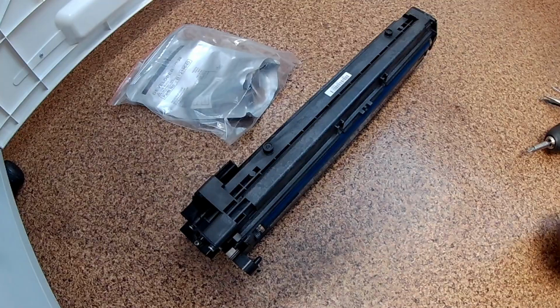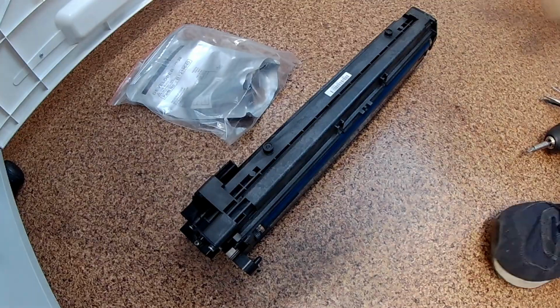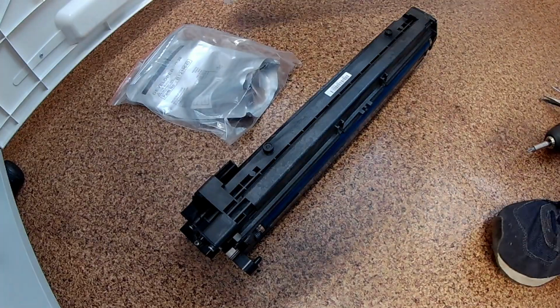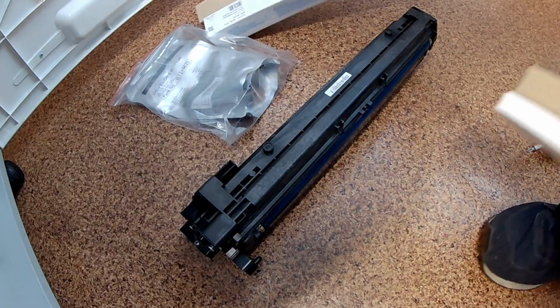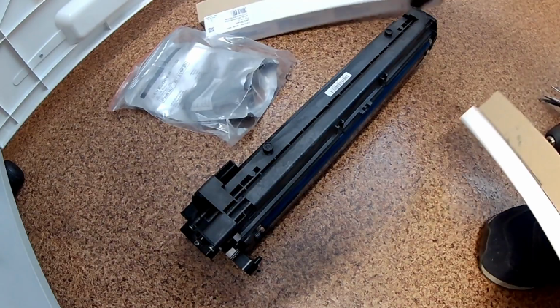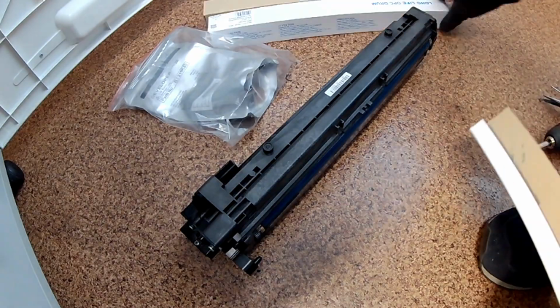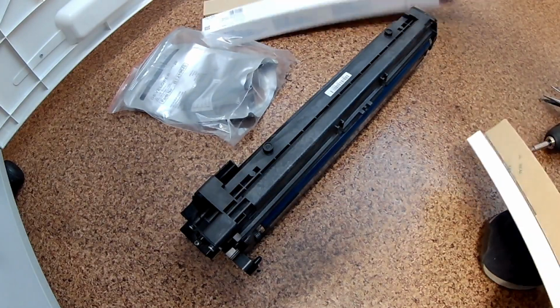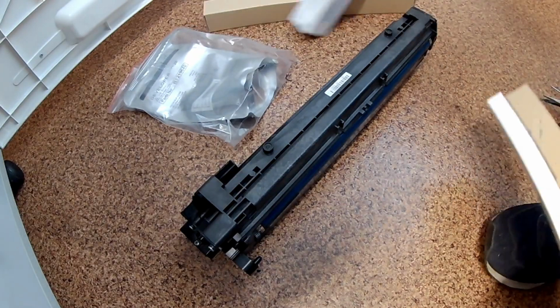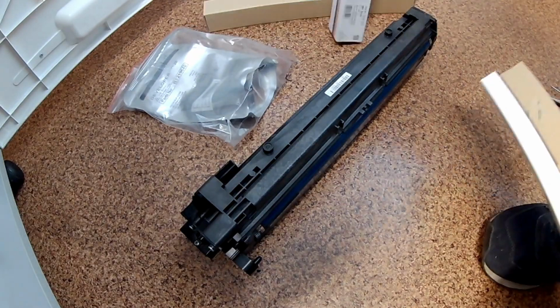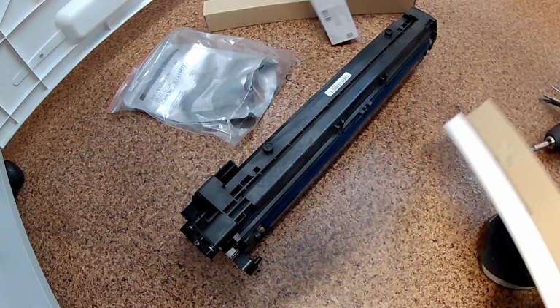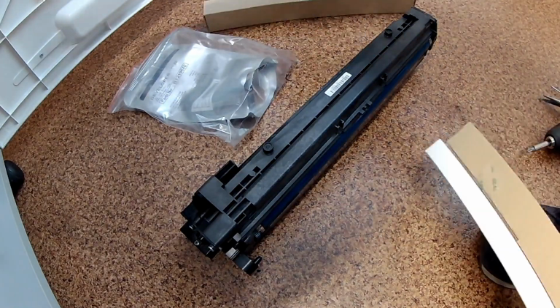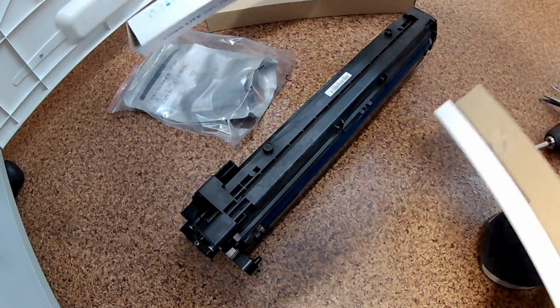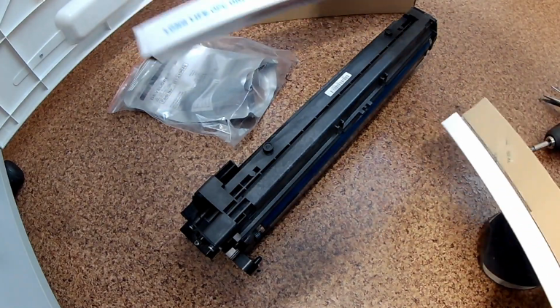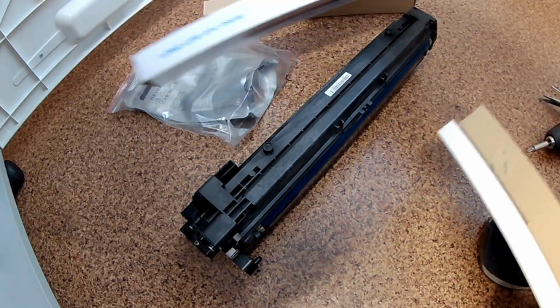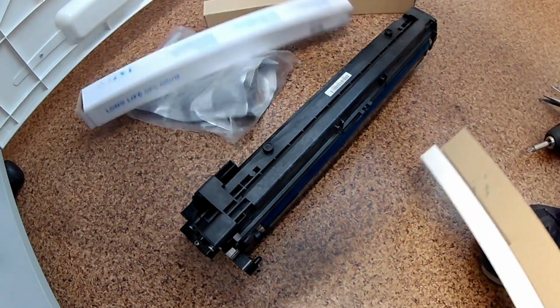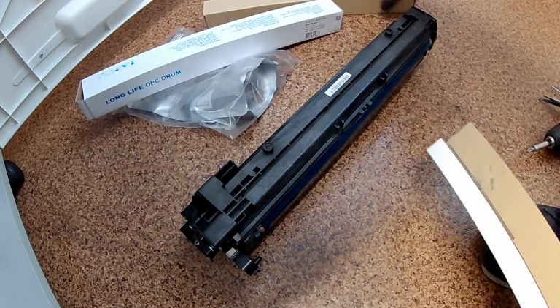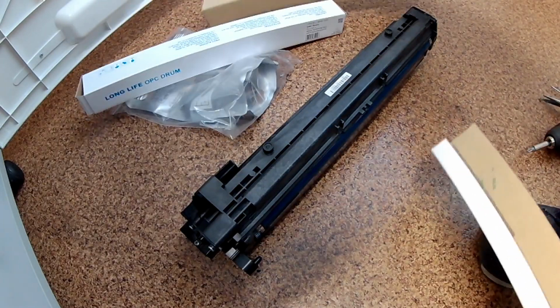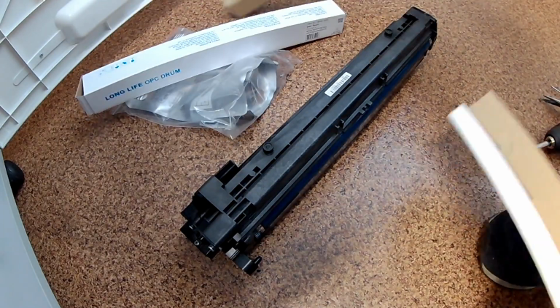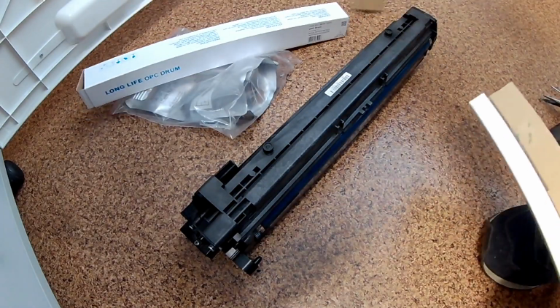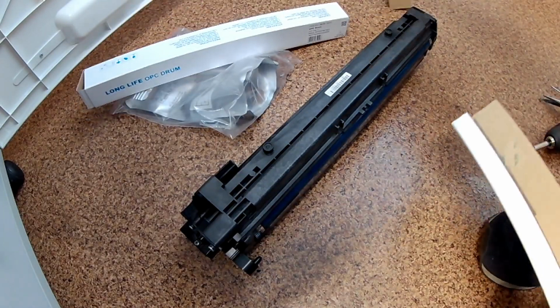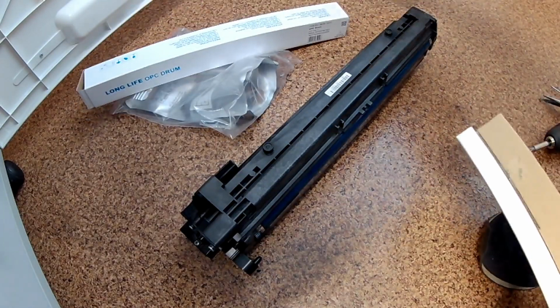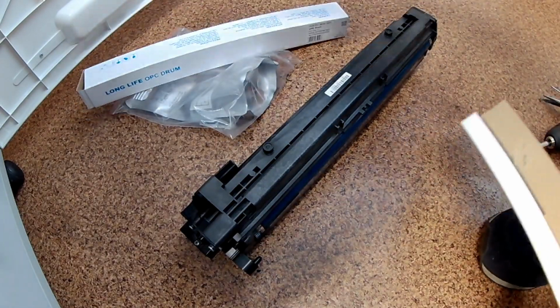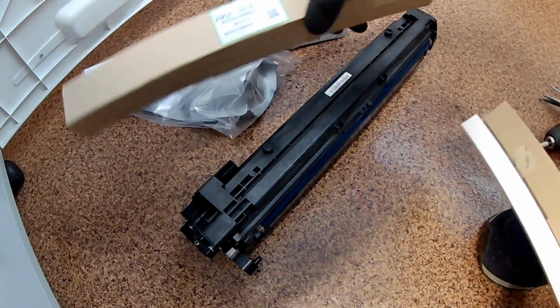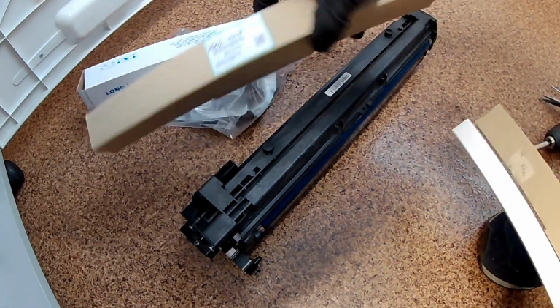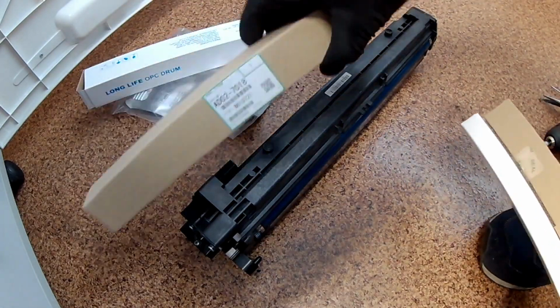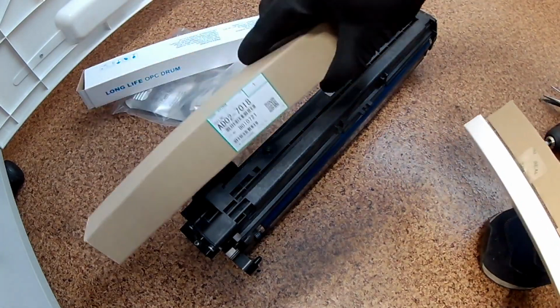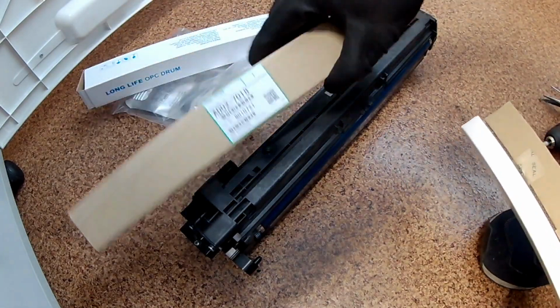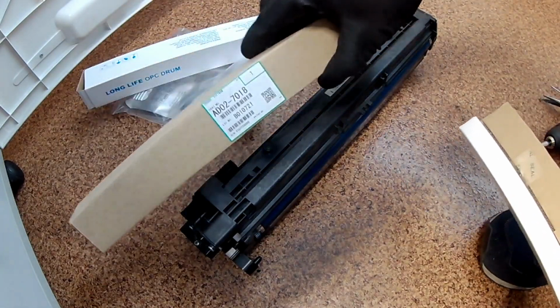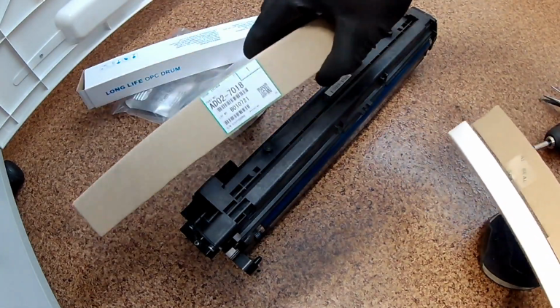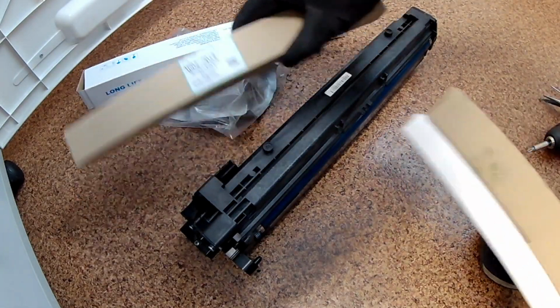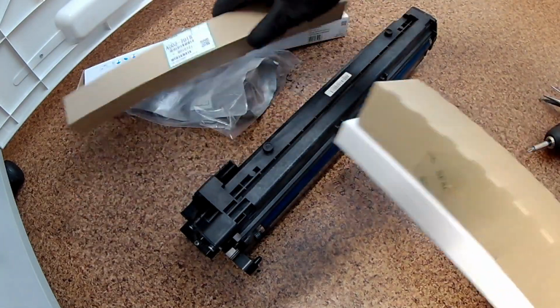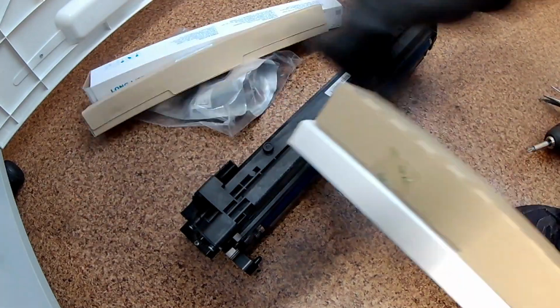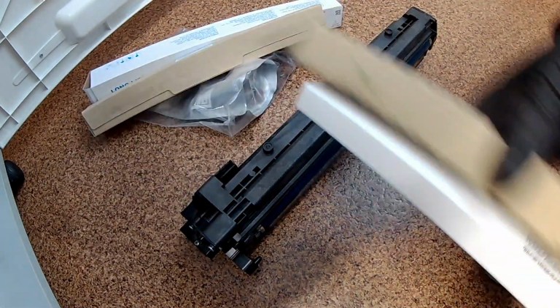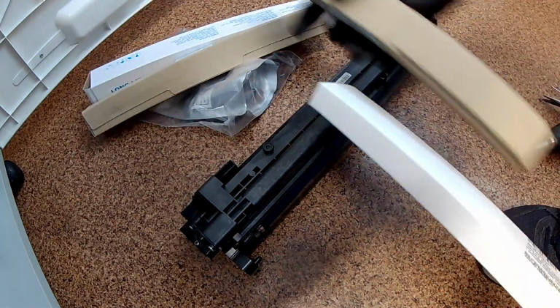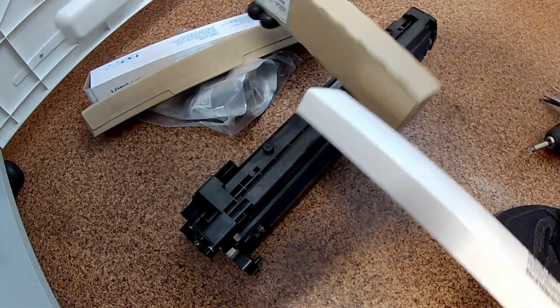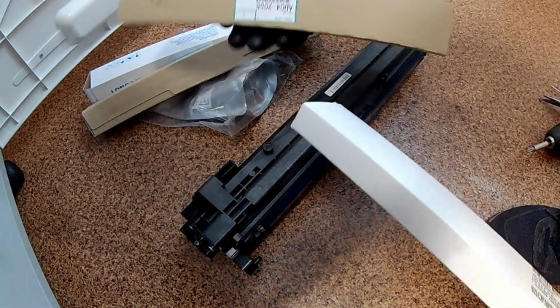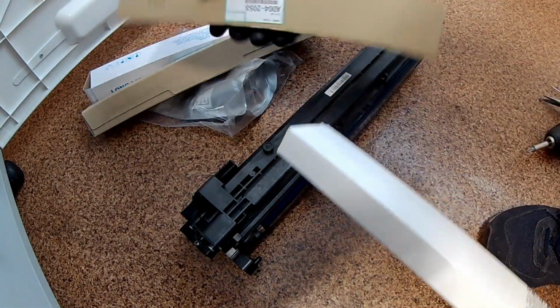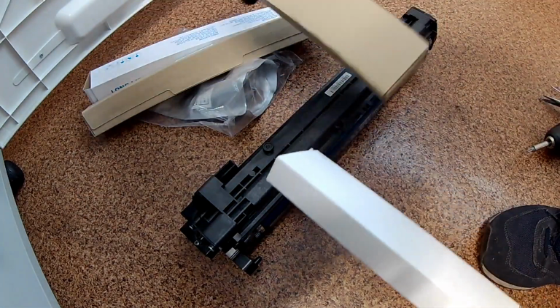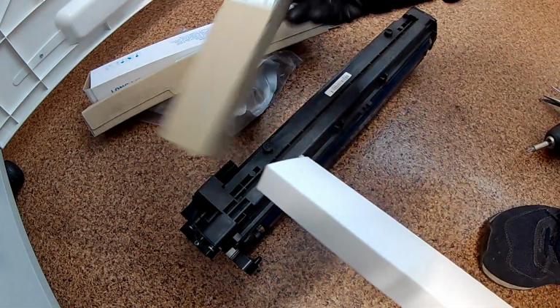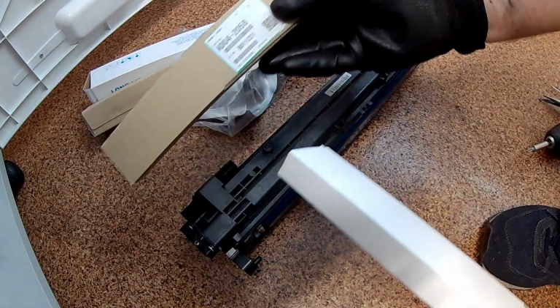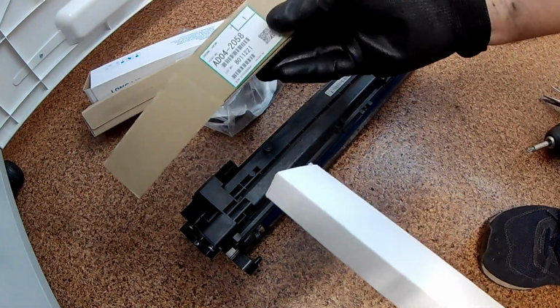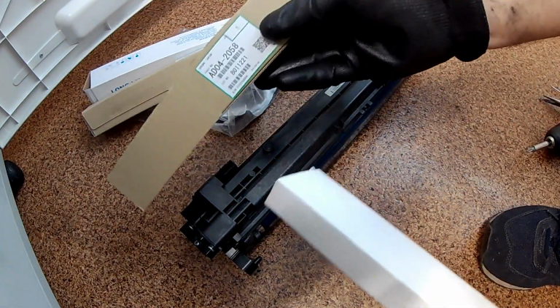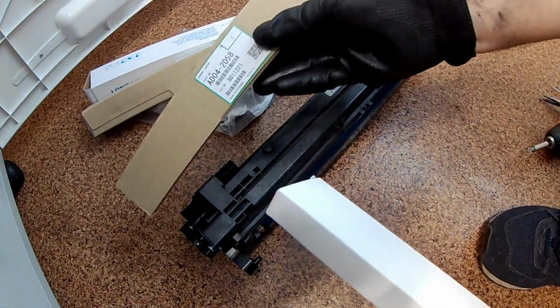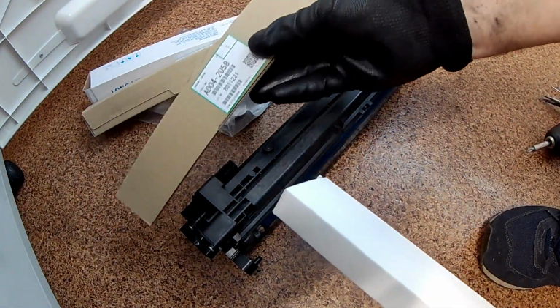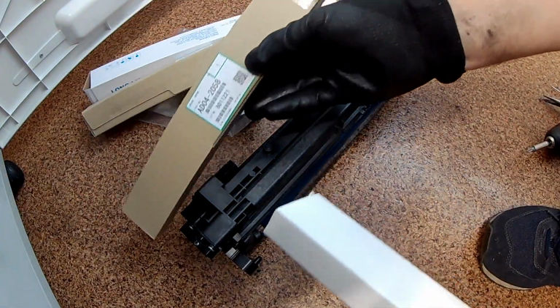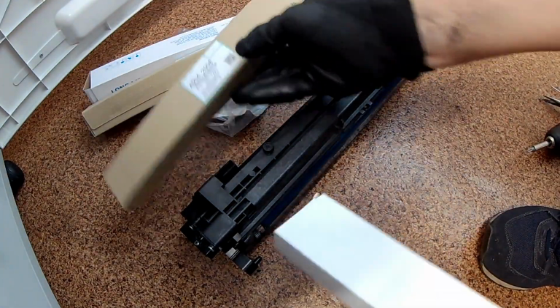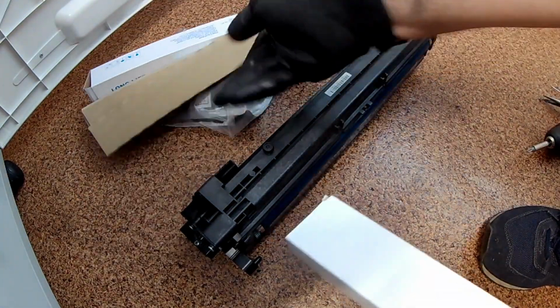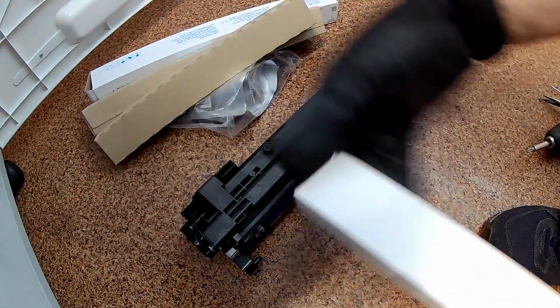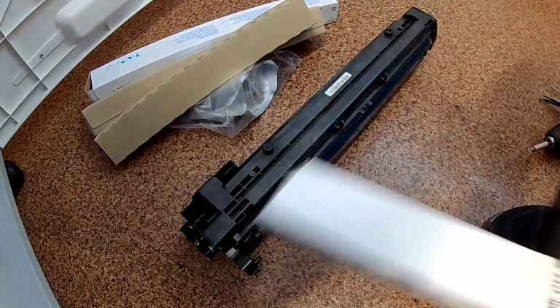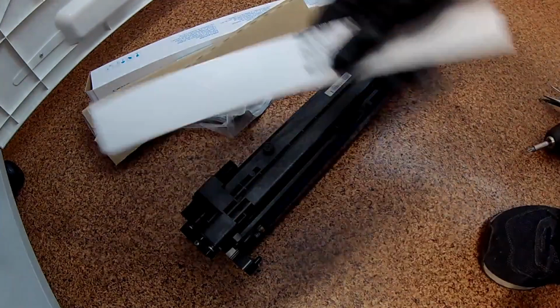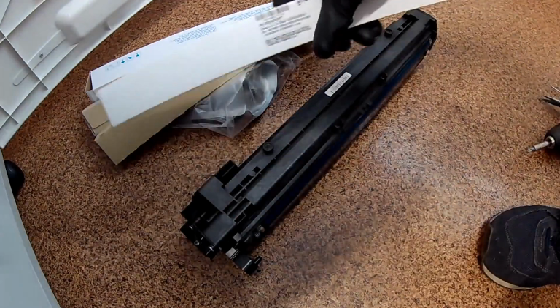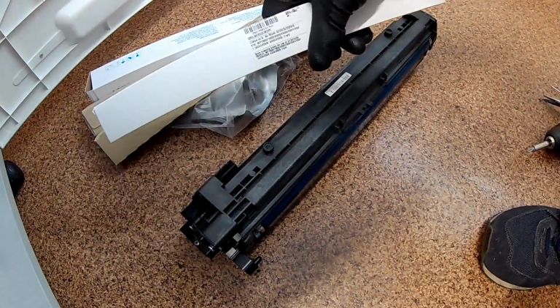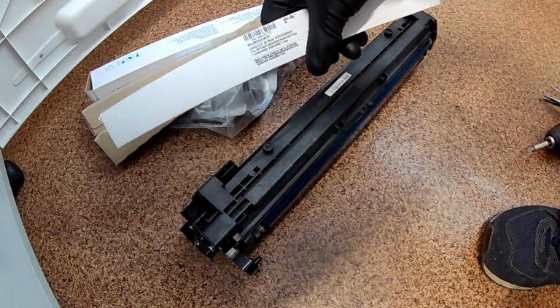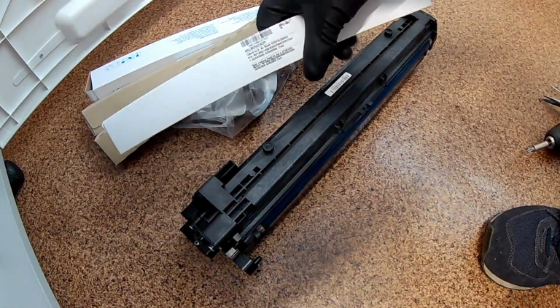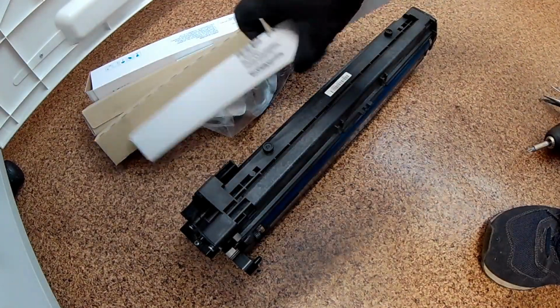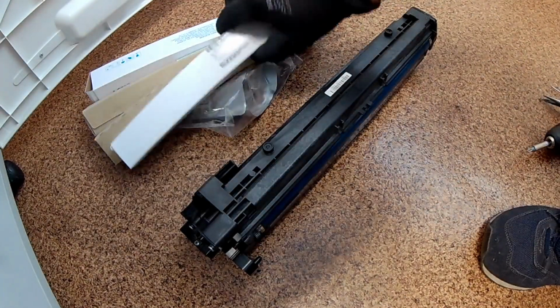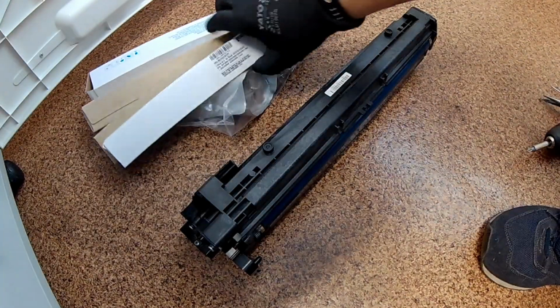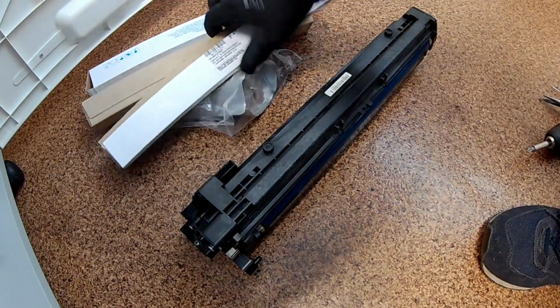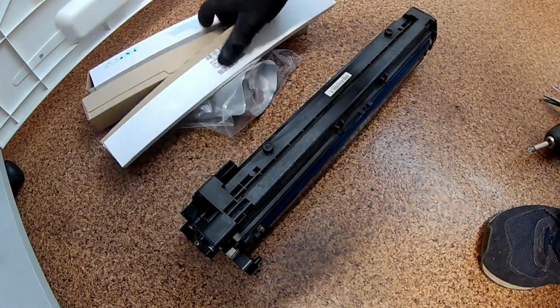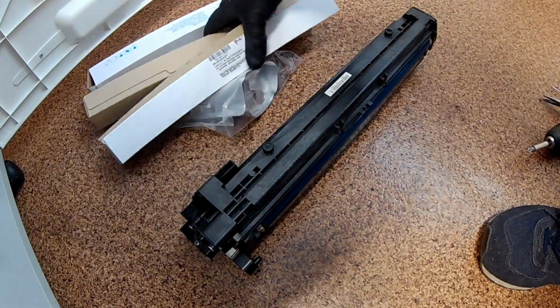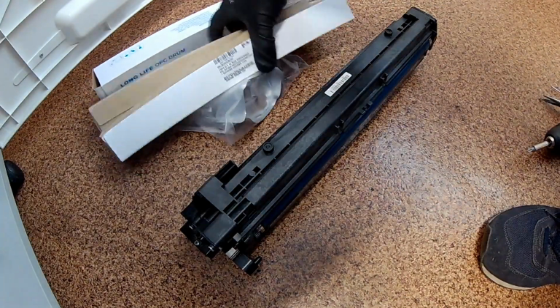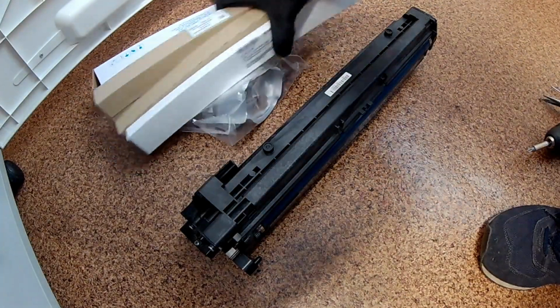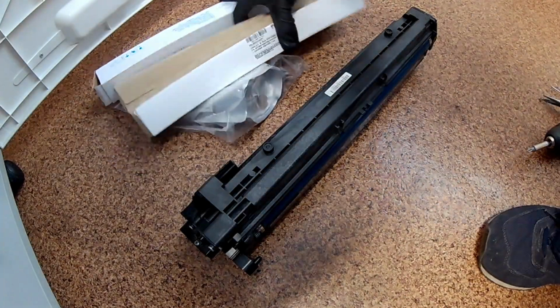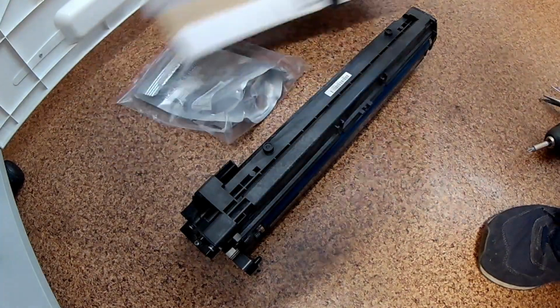These are the elements that I planned to replace. All these components must always be replaced after 60,000 copies, or earlier.